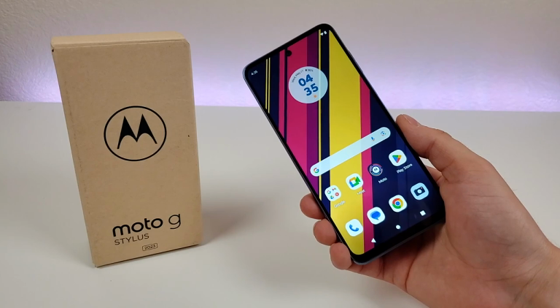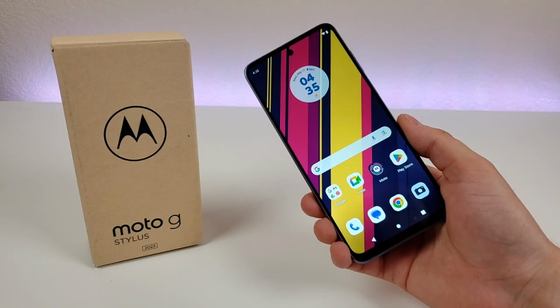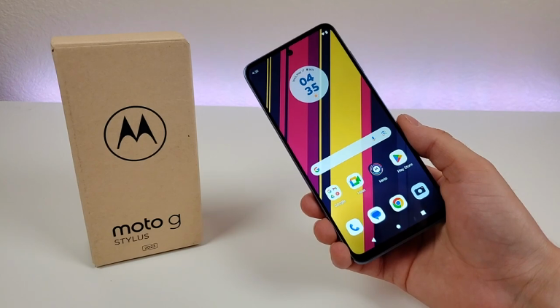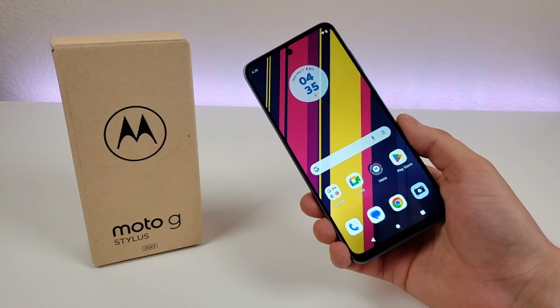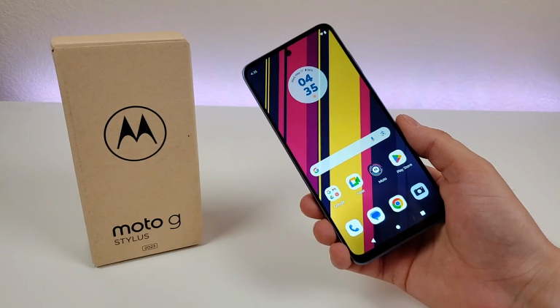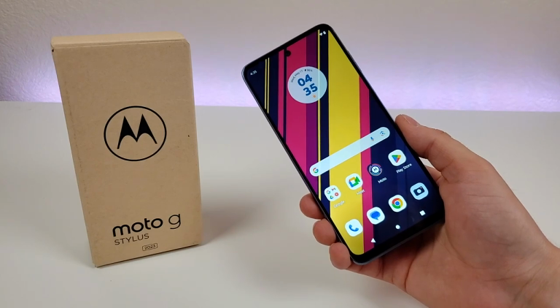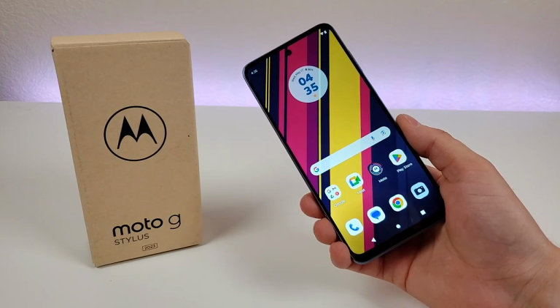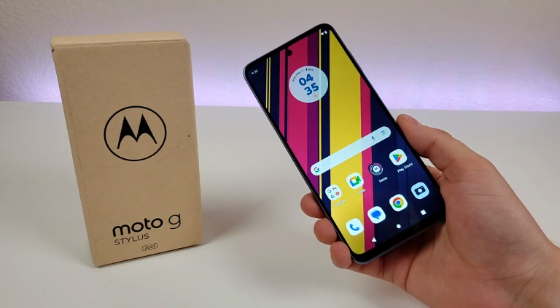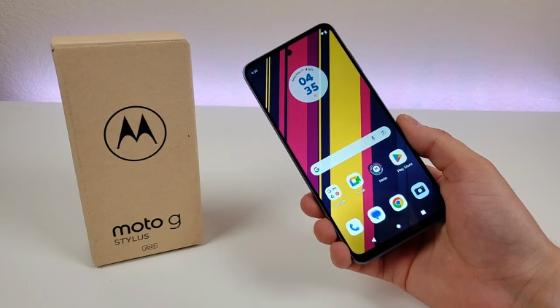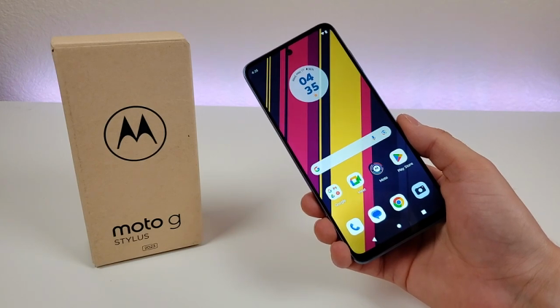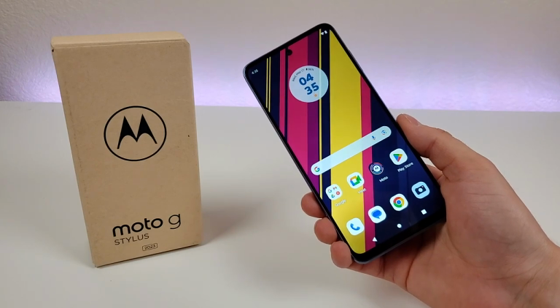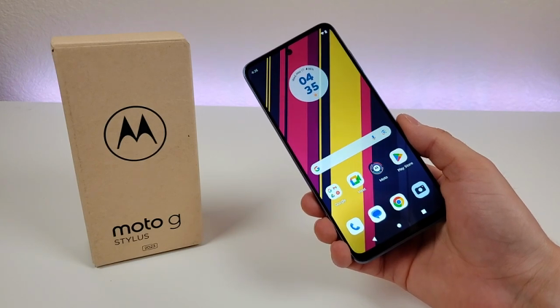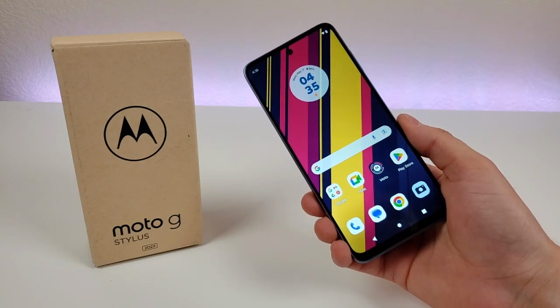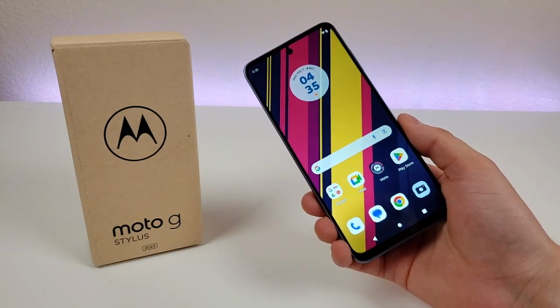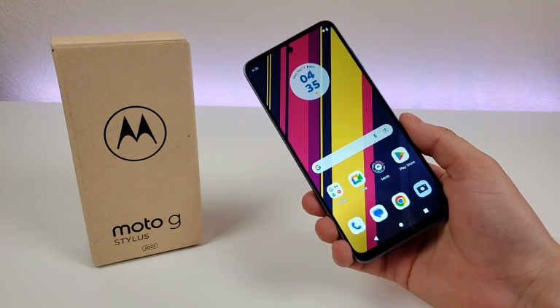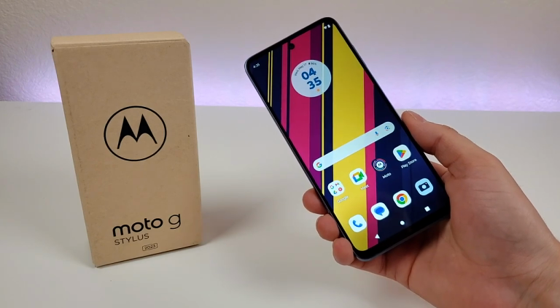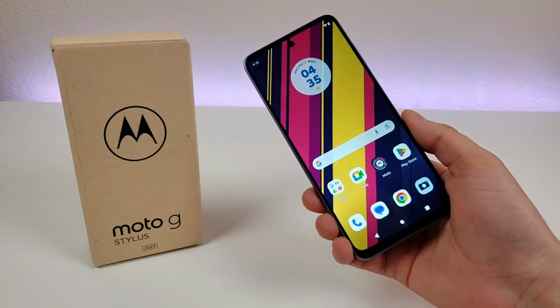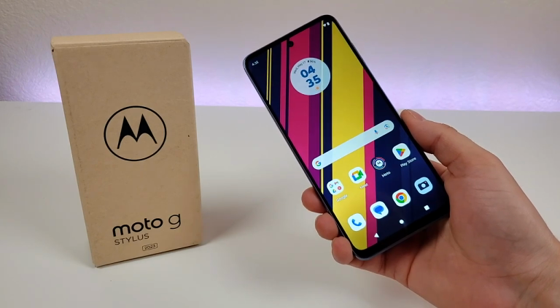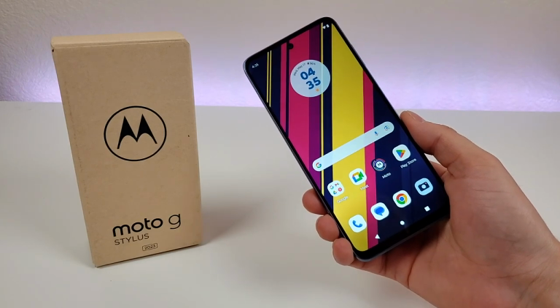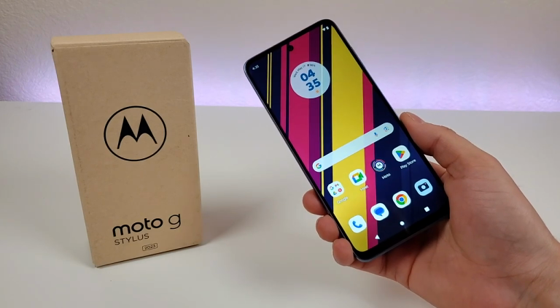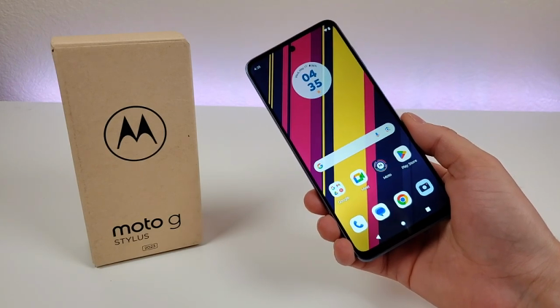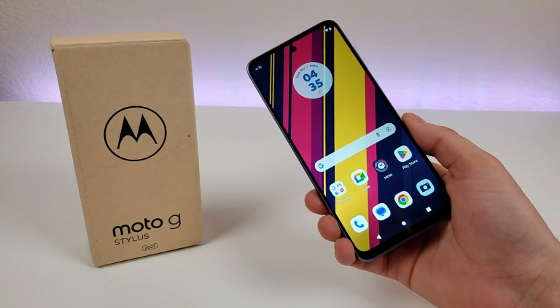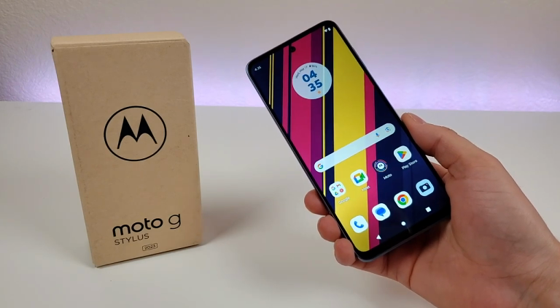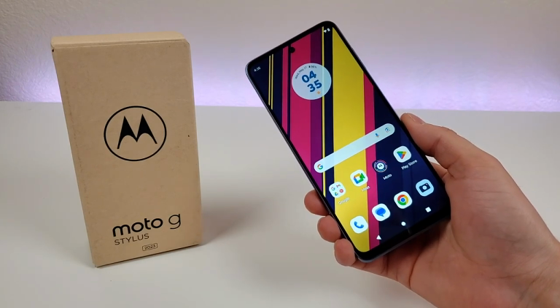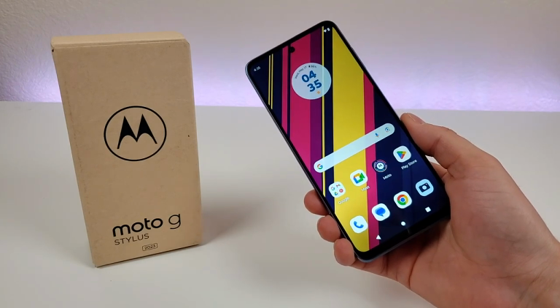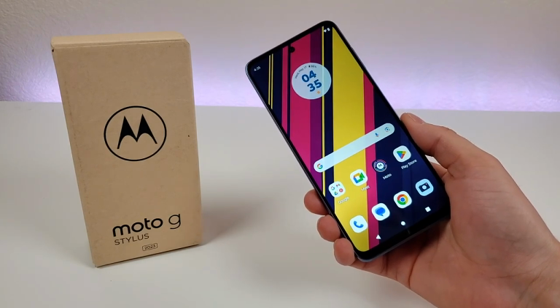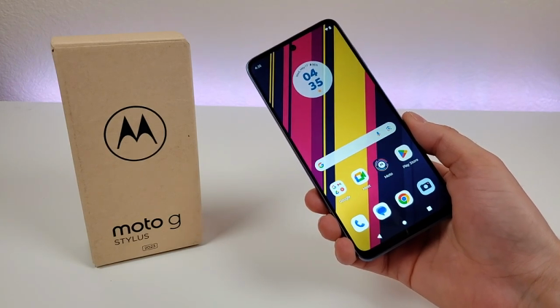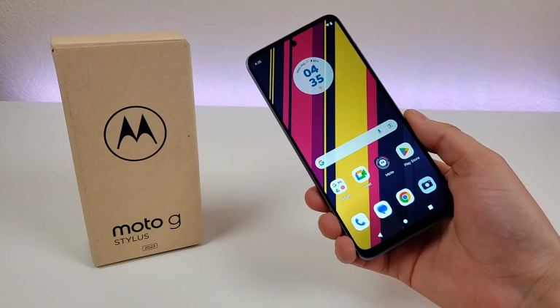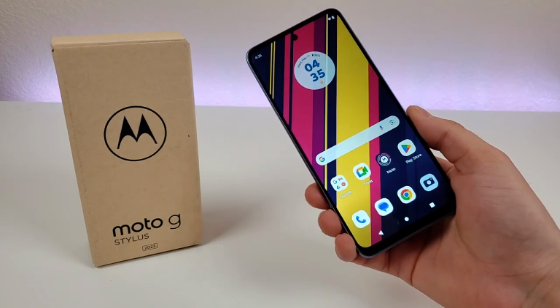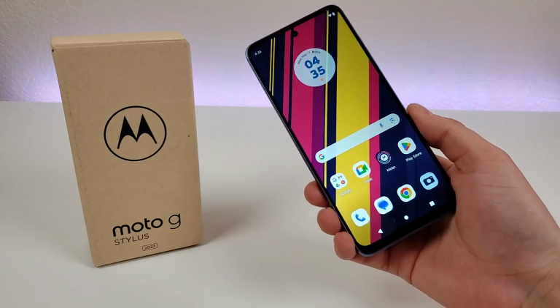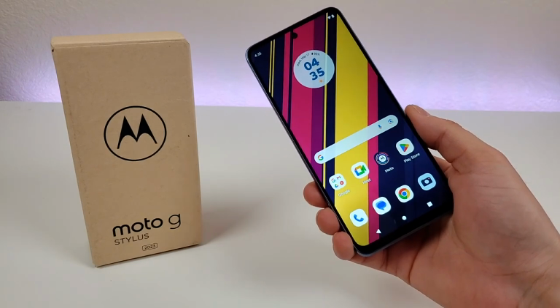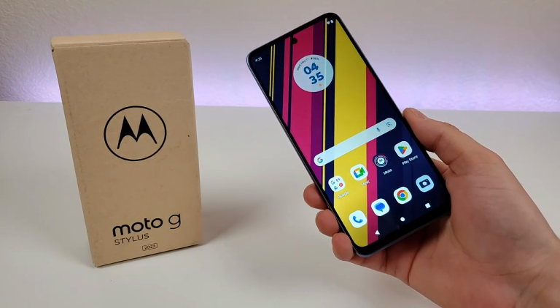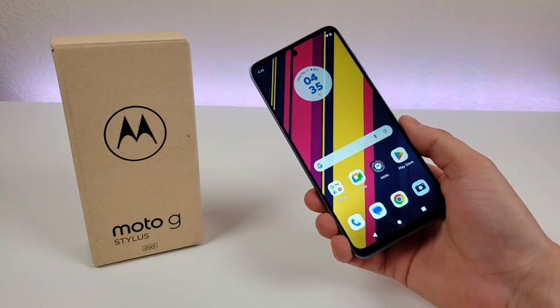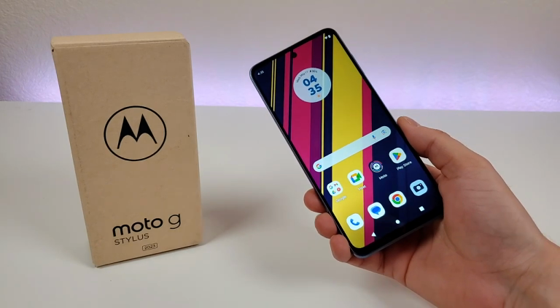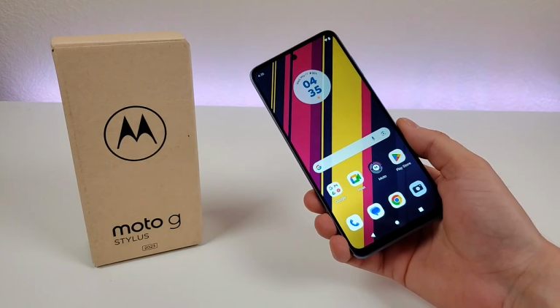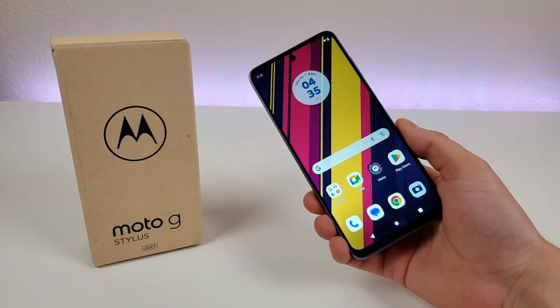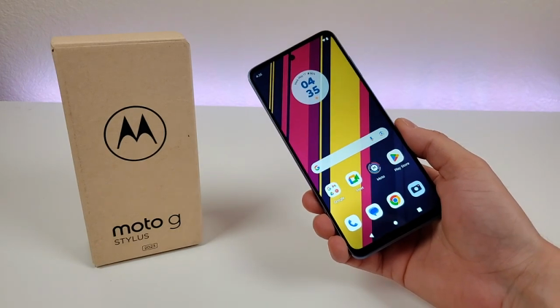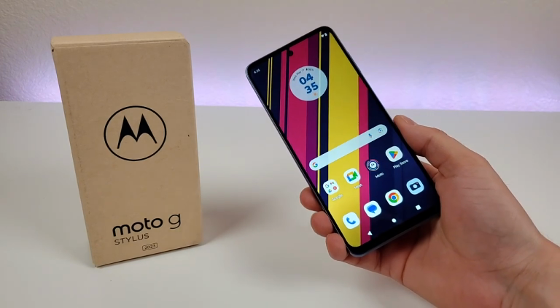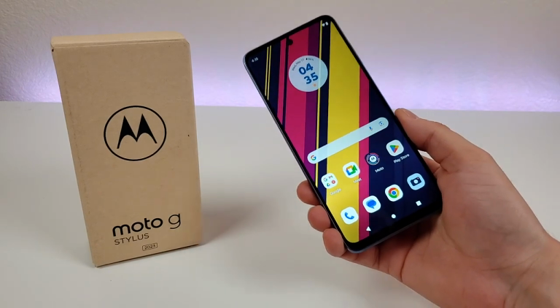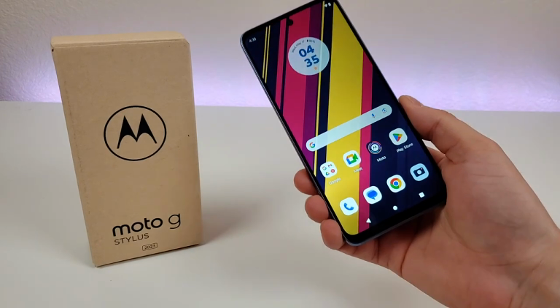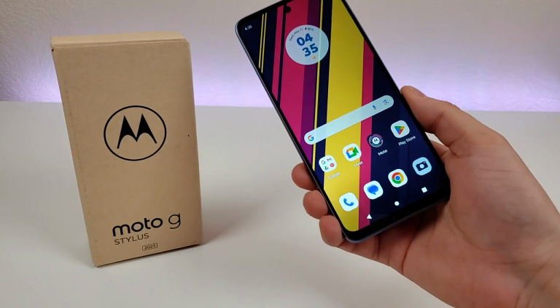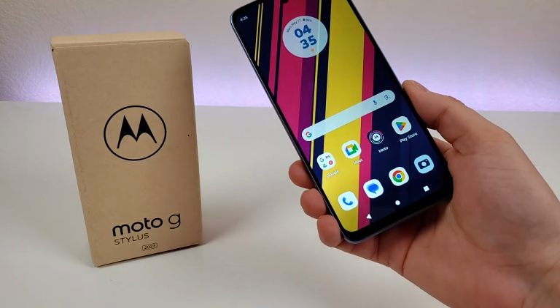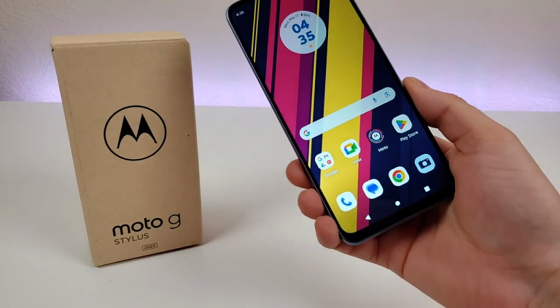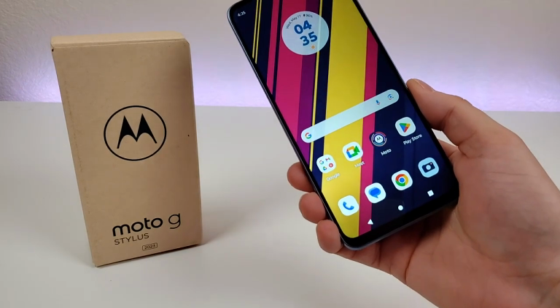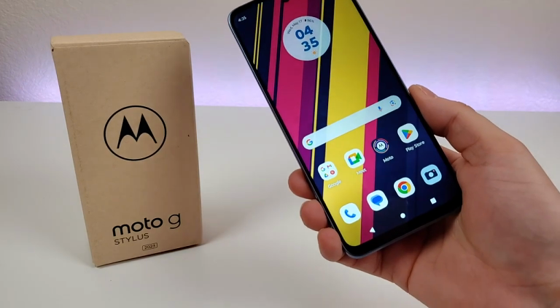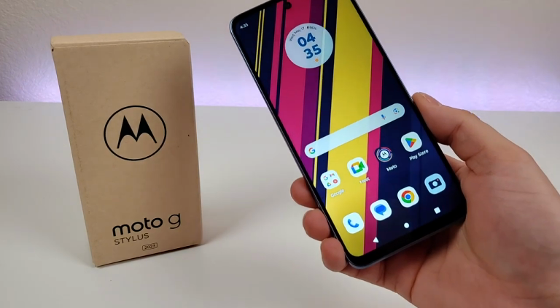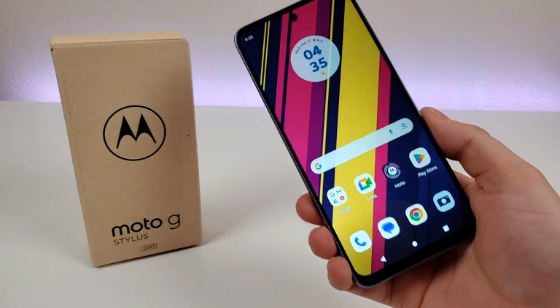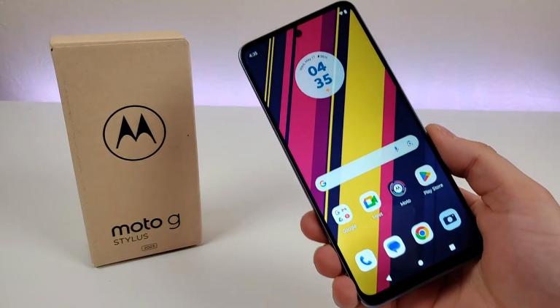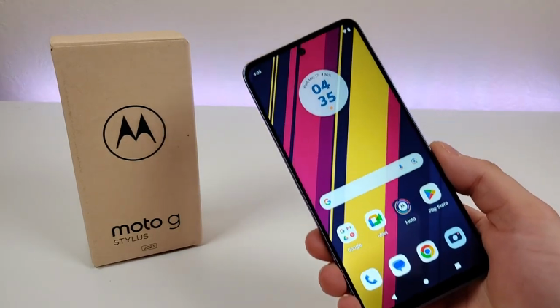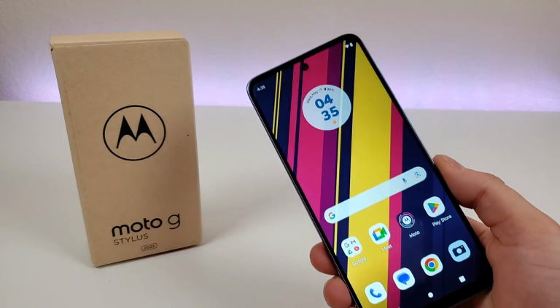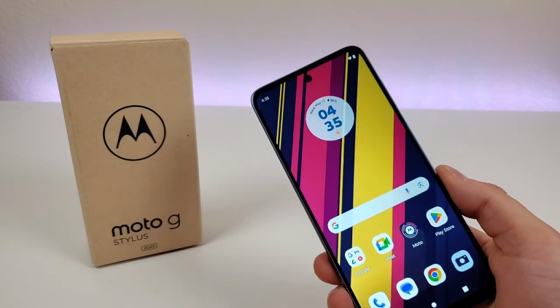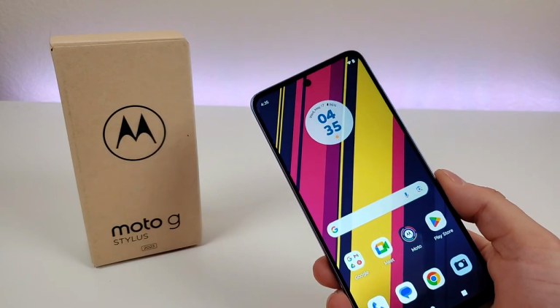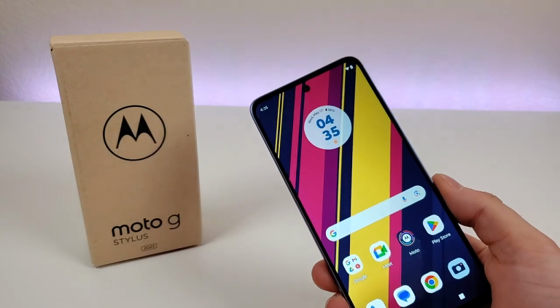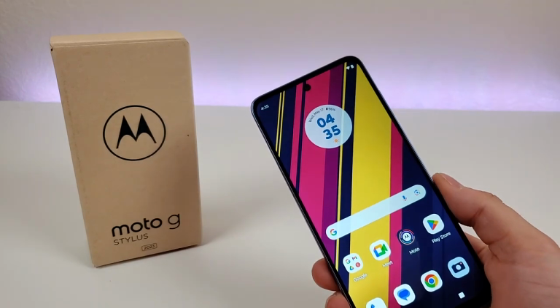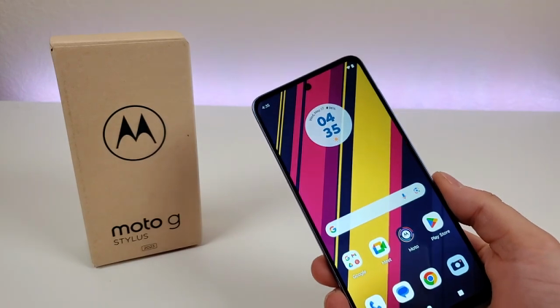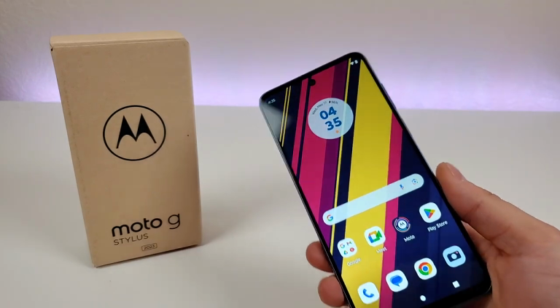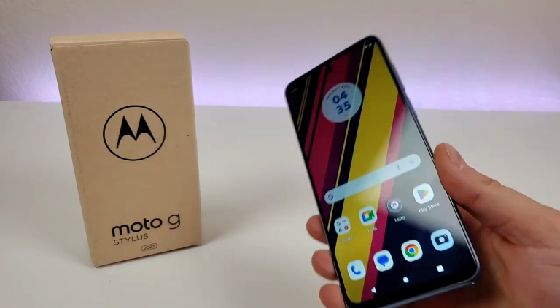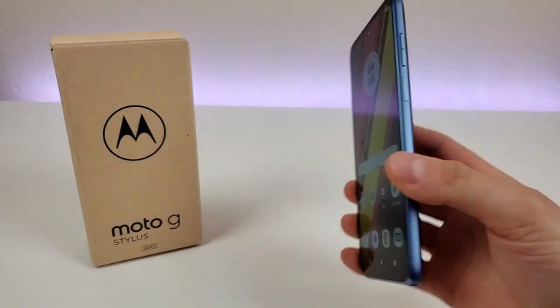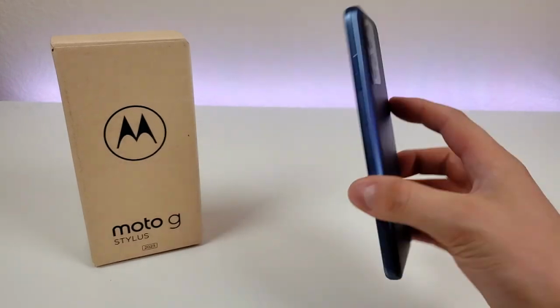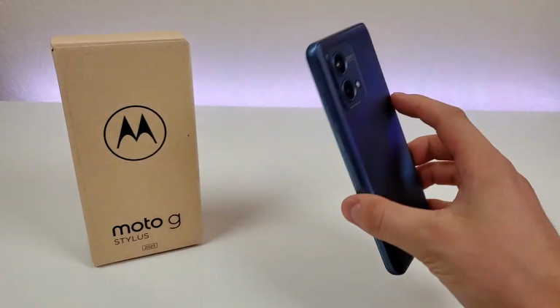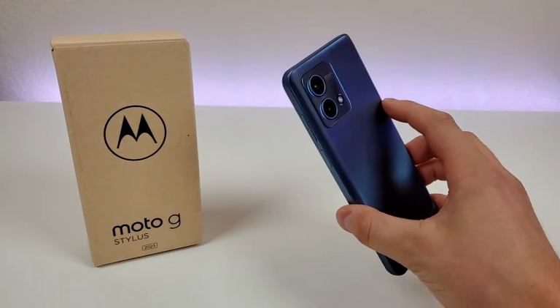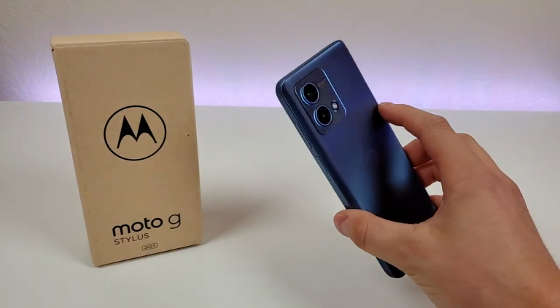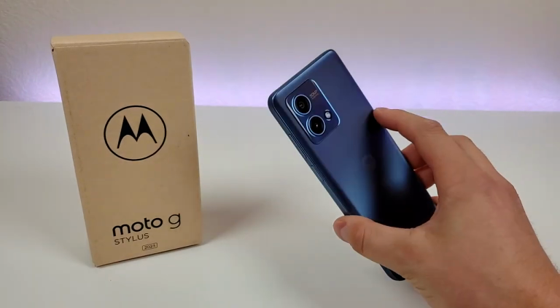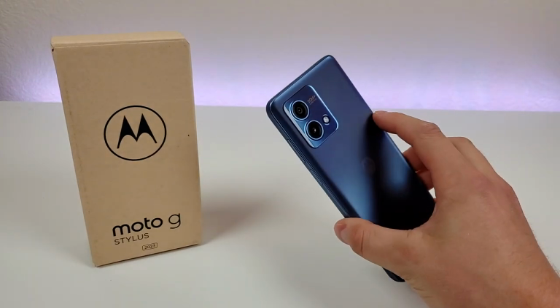What's going on everyone, this is Kevin here, coming at you with my review of the Motorola Moto G Stylus 2023.